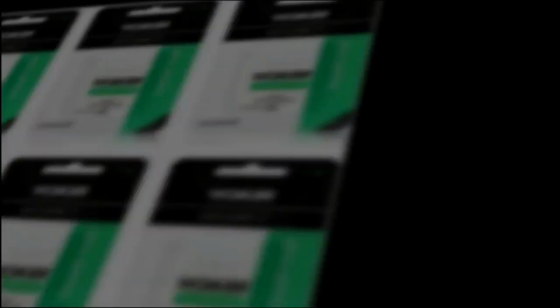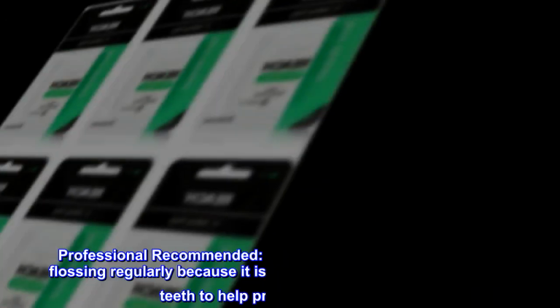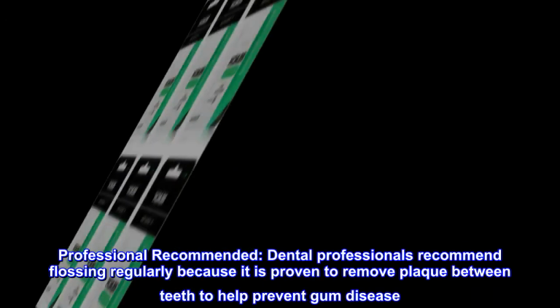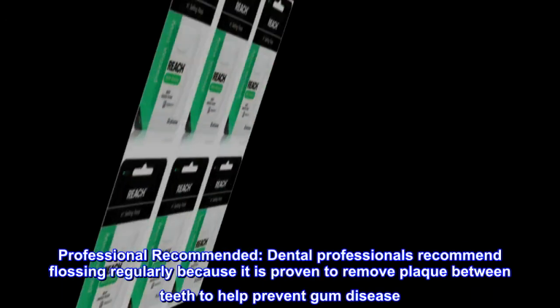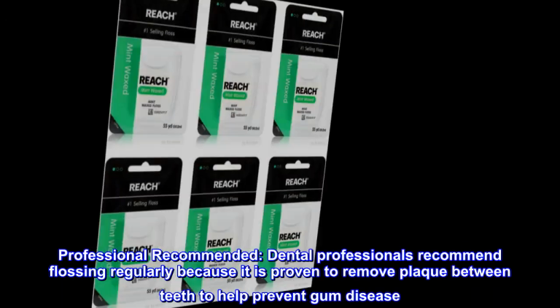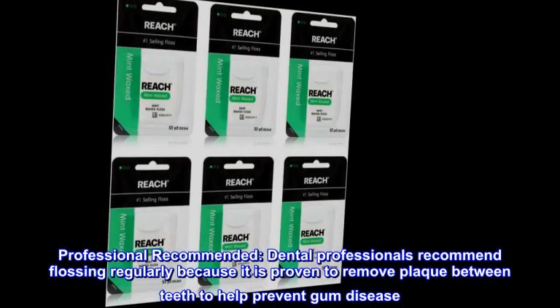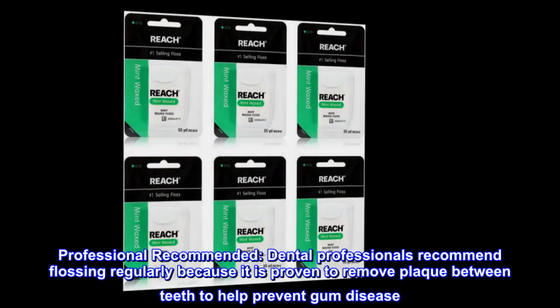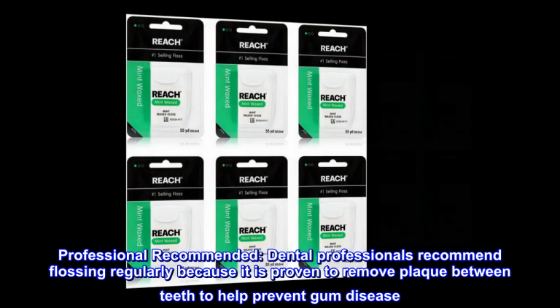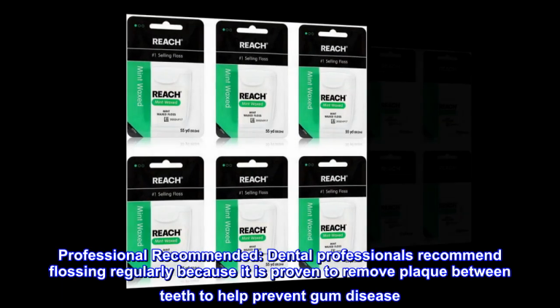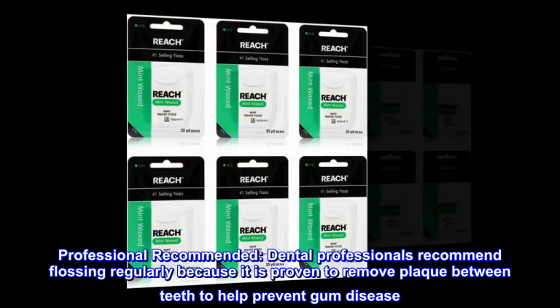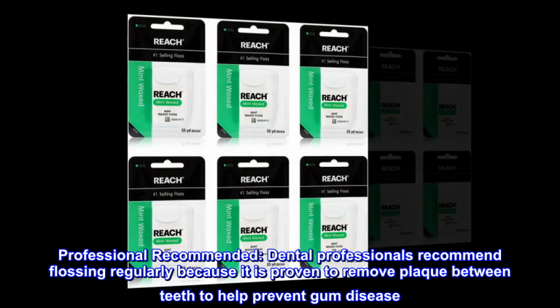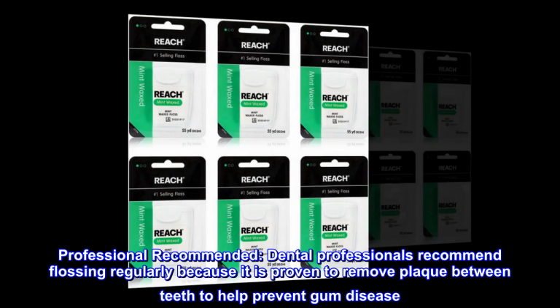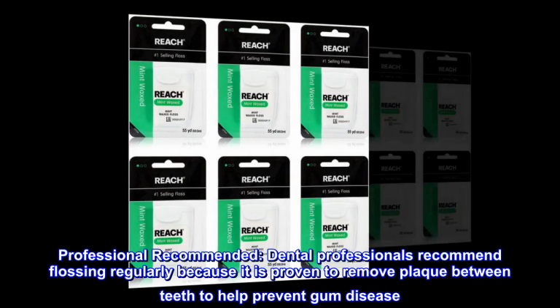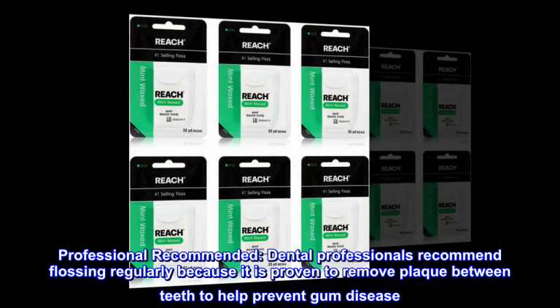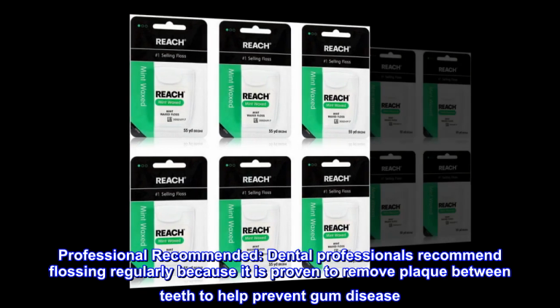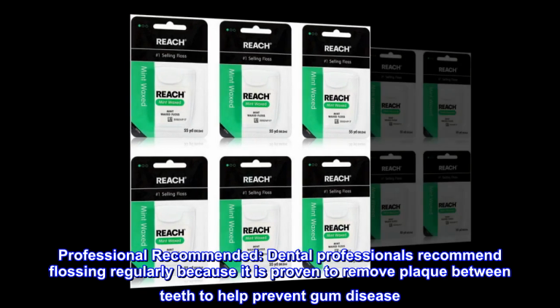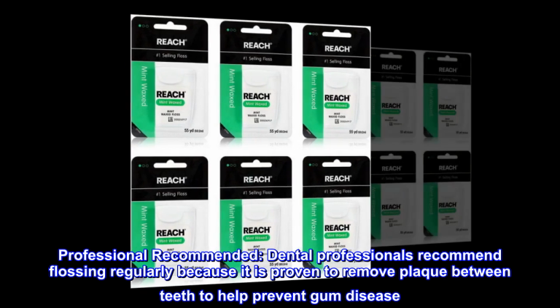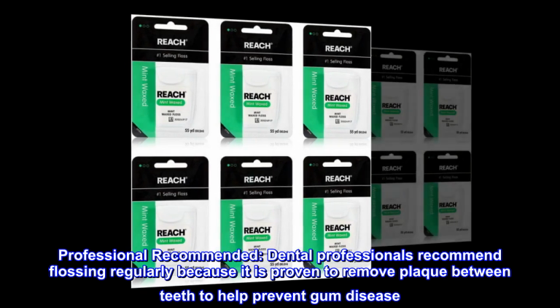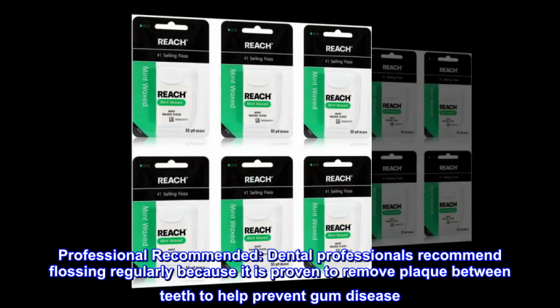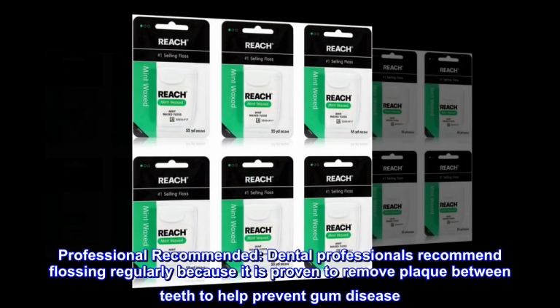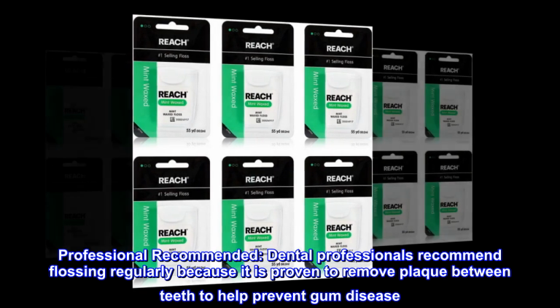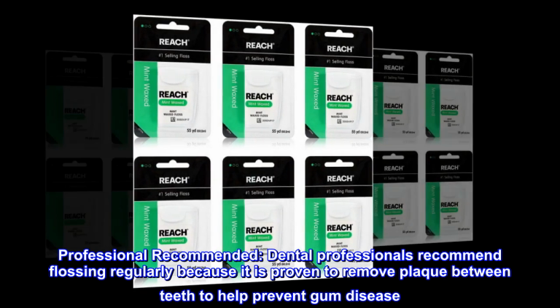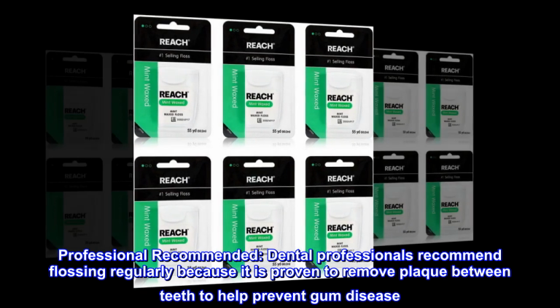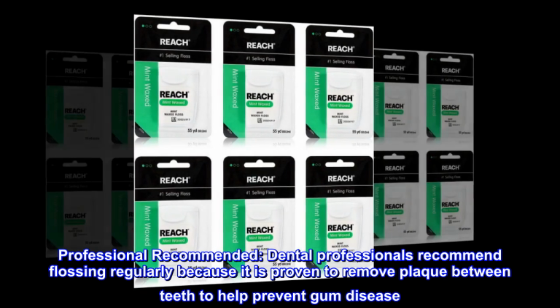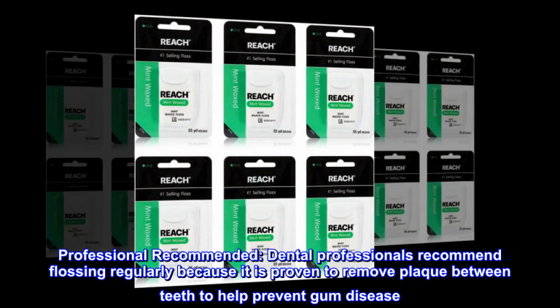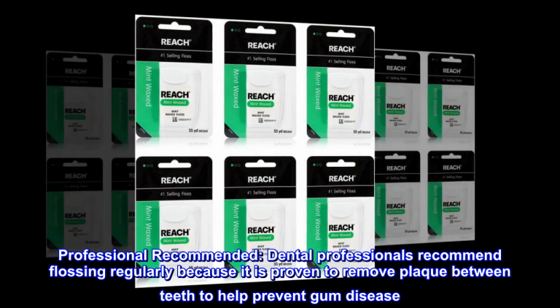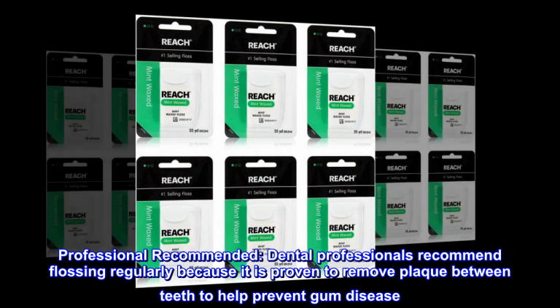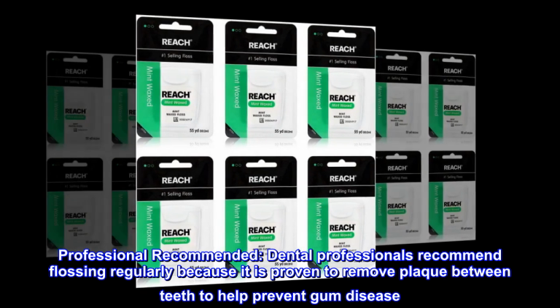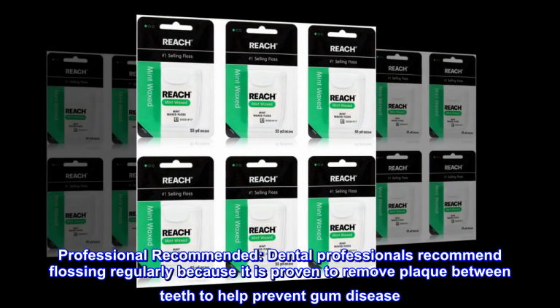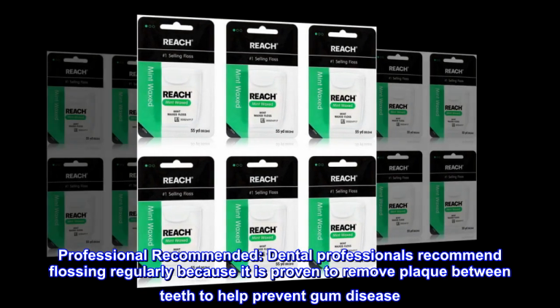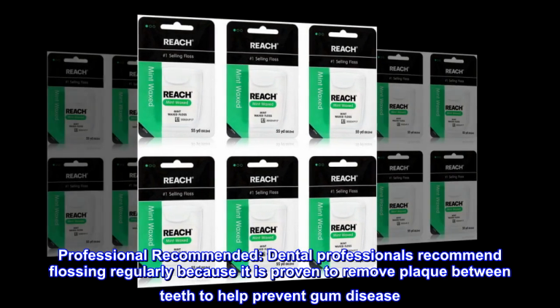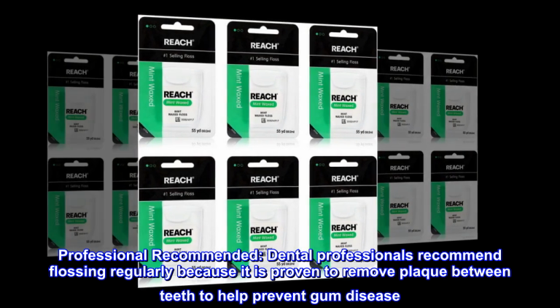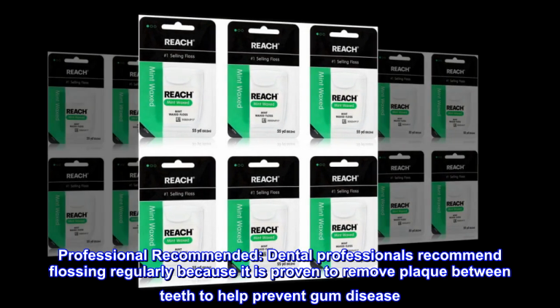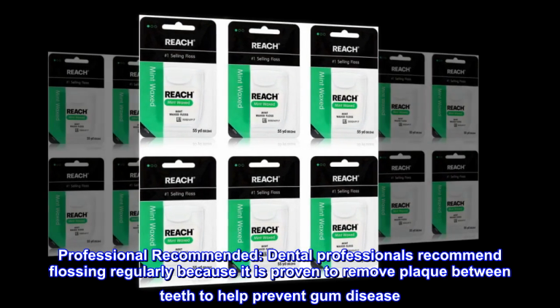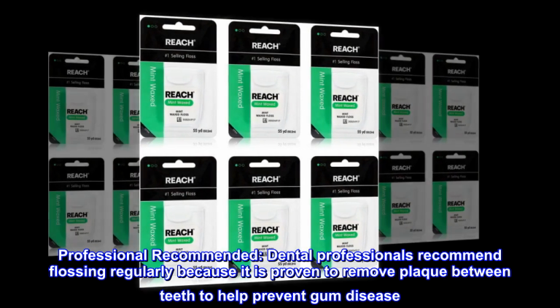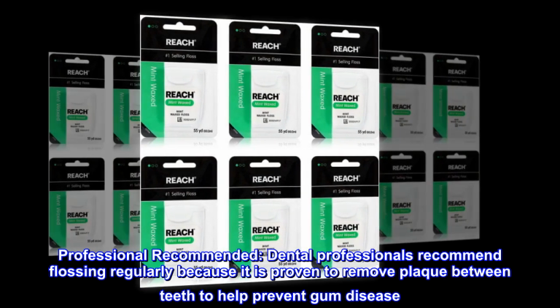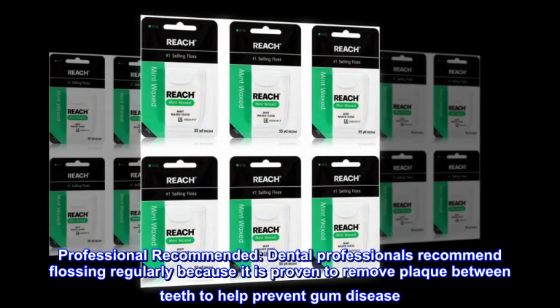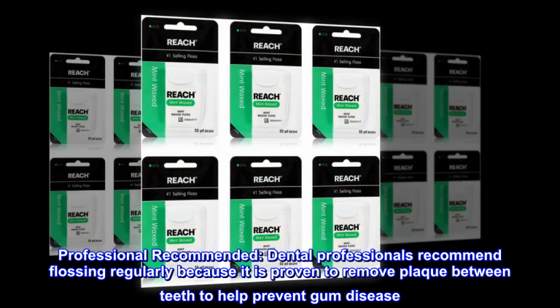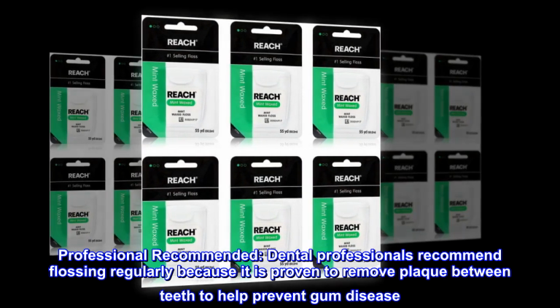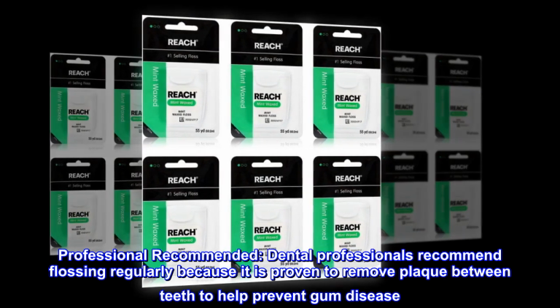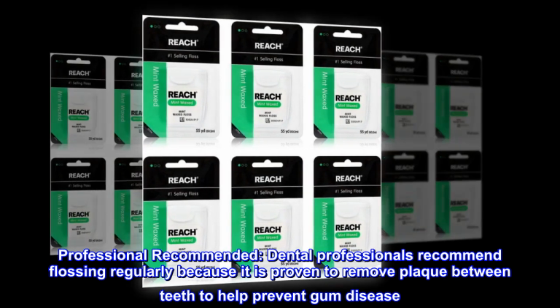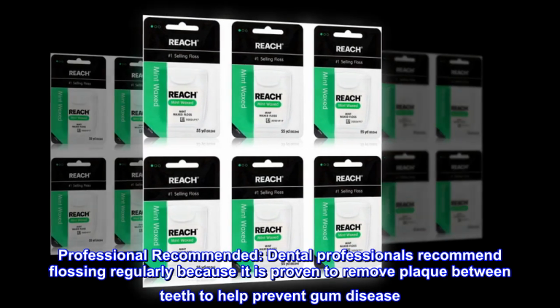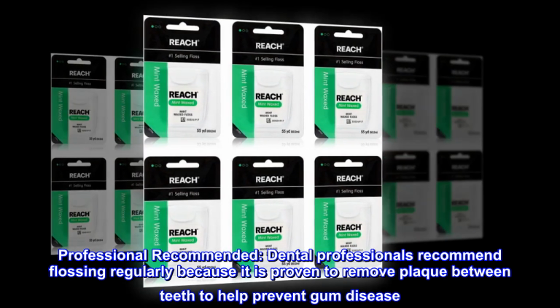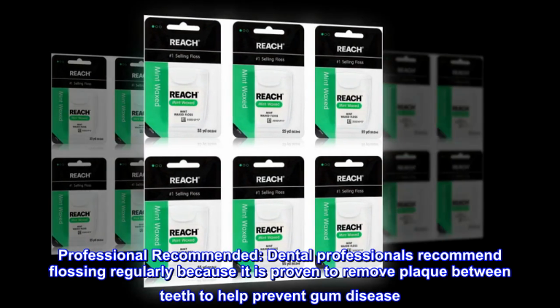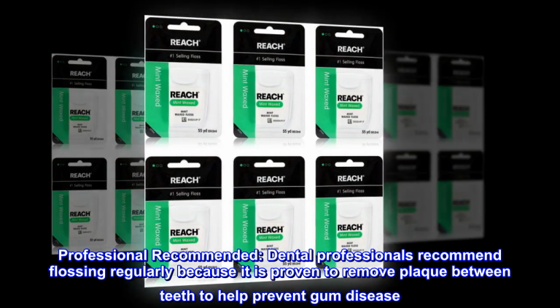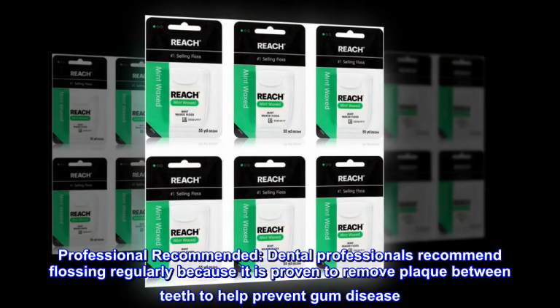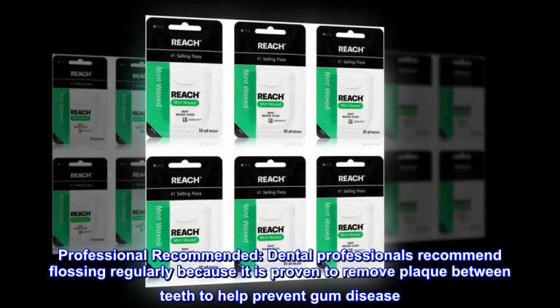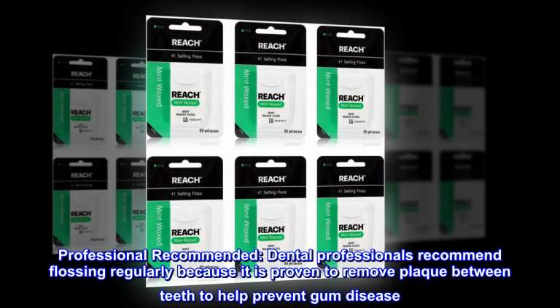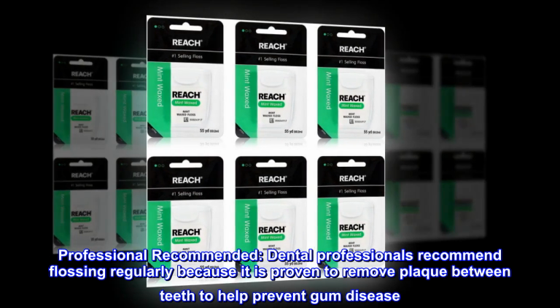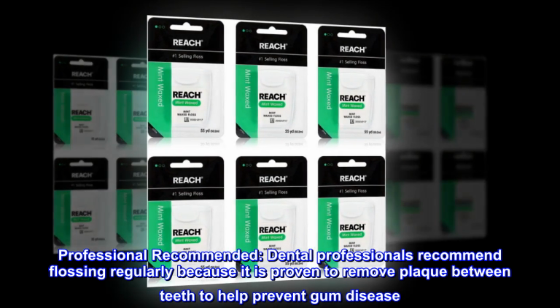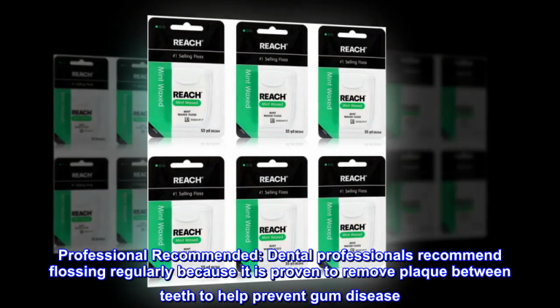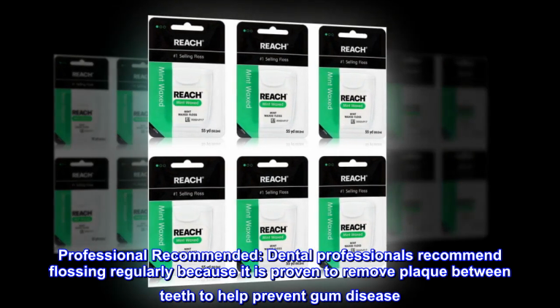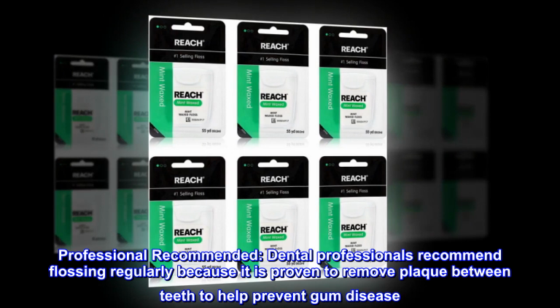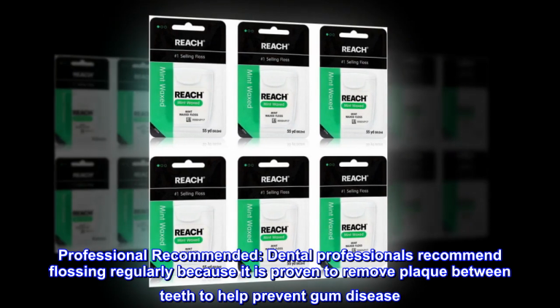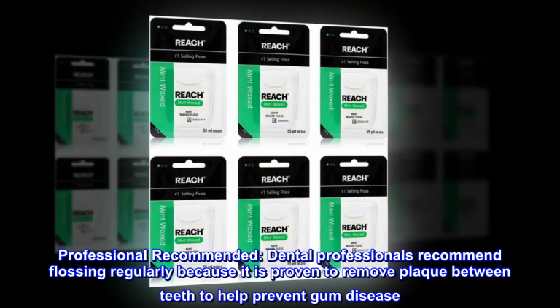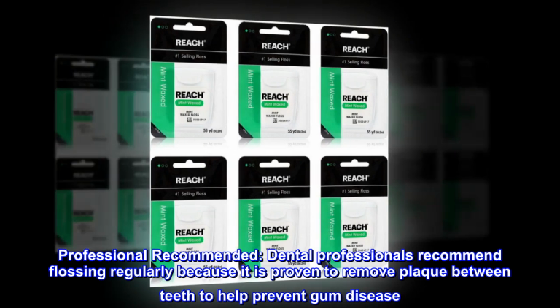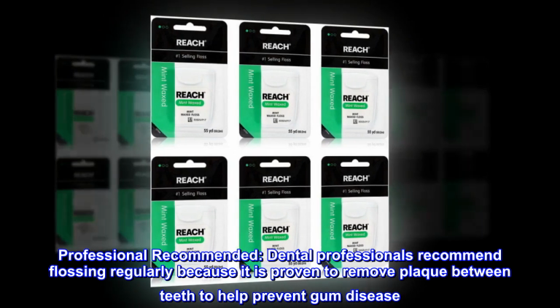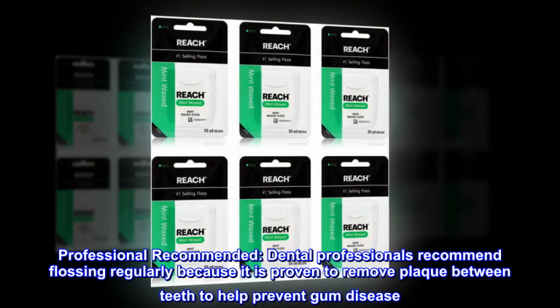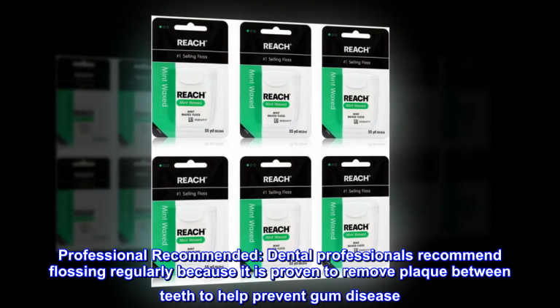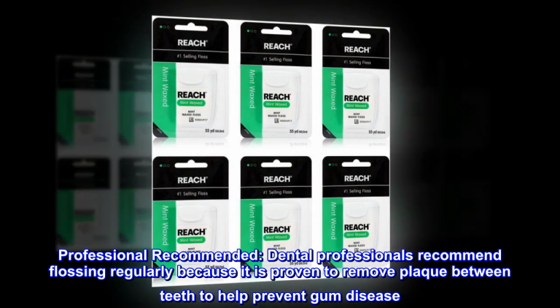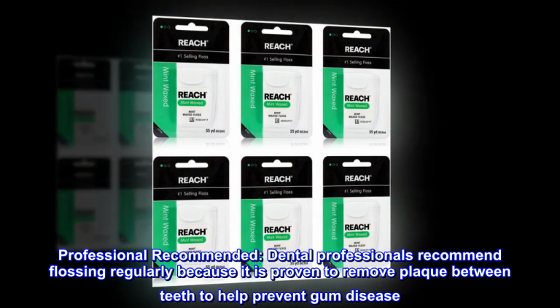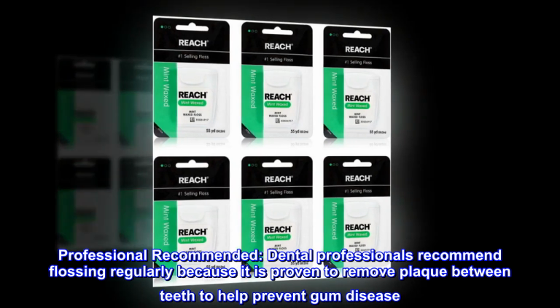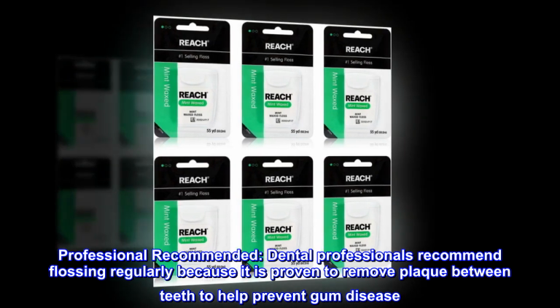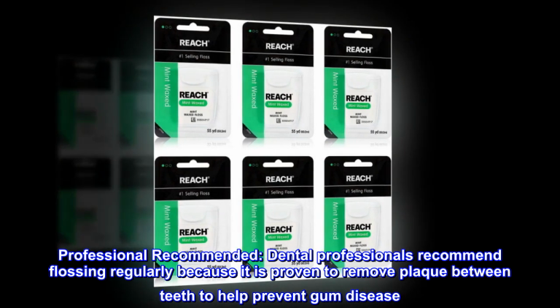Professional Recommended: Dental professionals recommend flossing regularly because it is proven to remove plaque between teeth to help prevent gum disease.